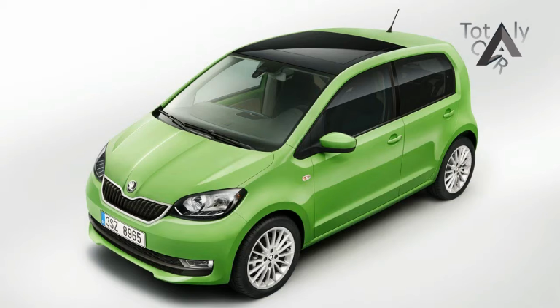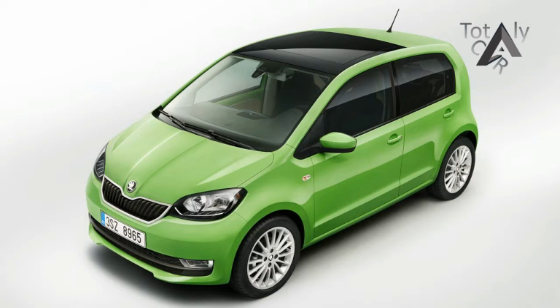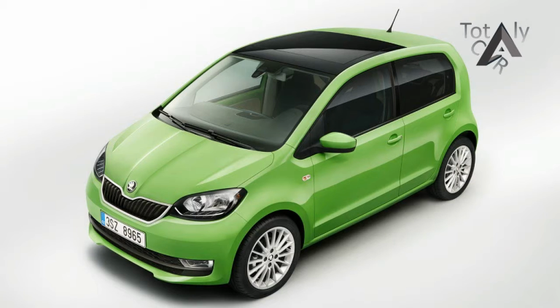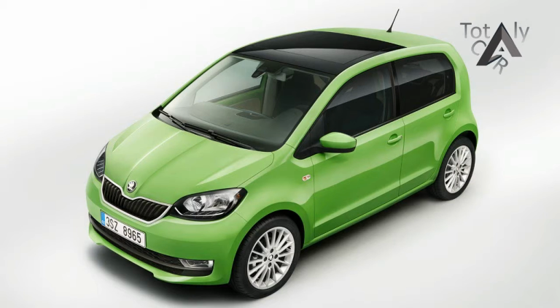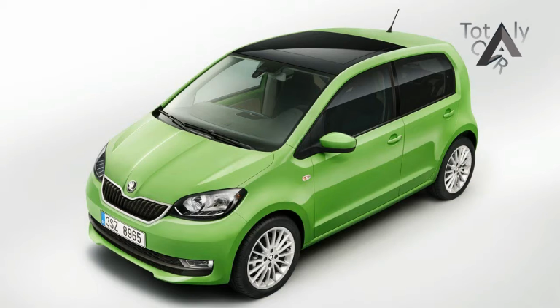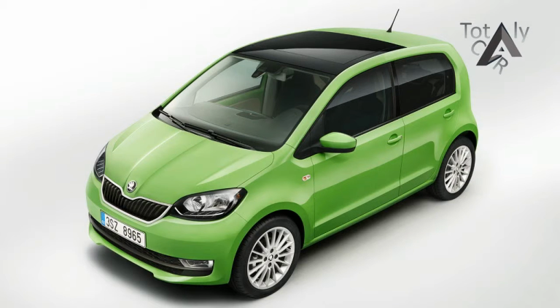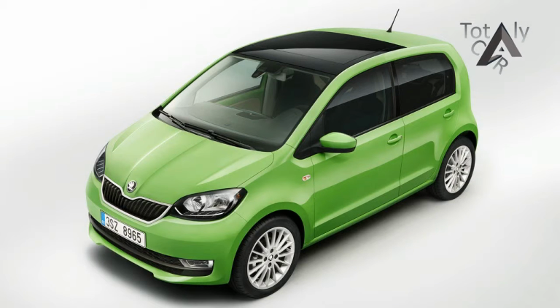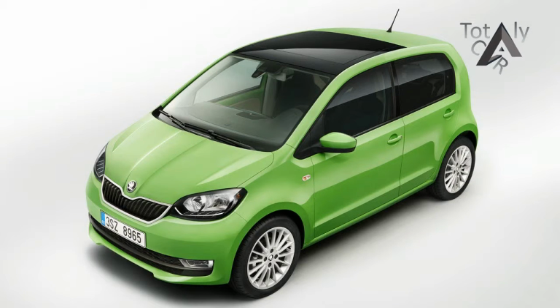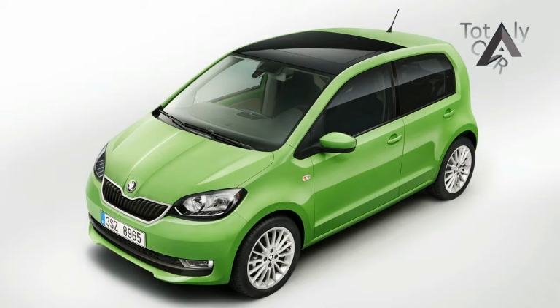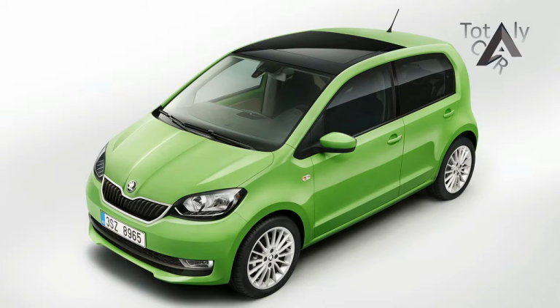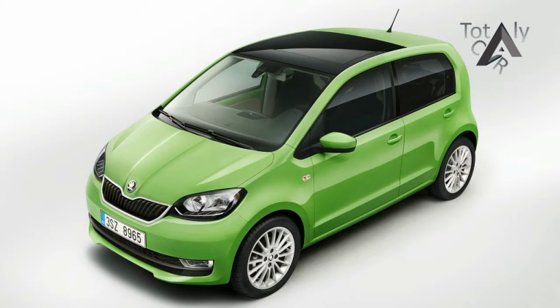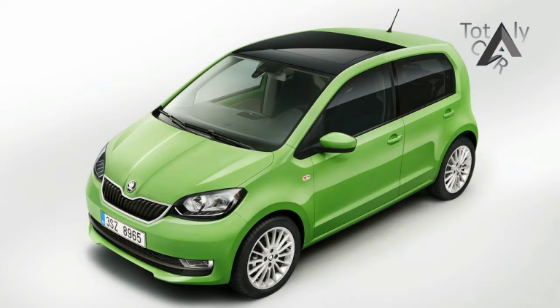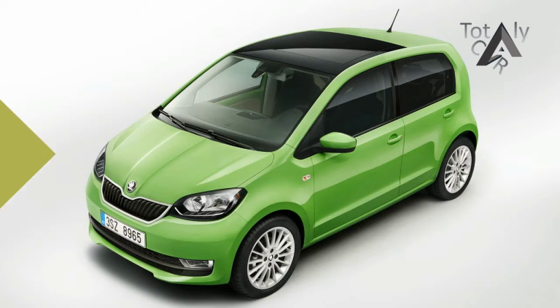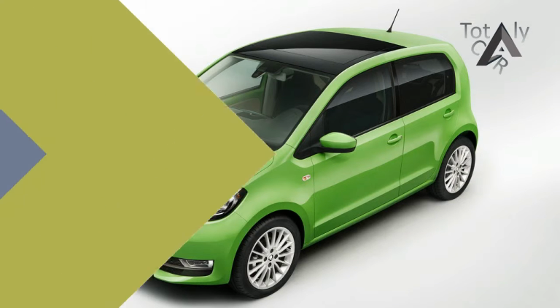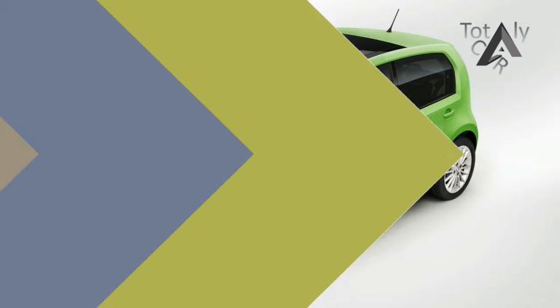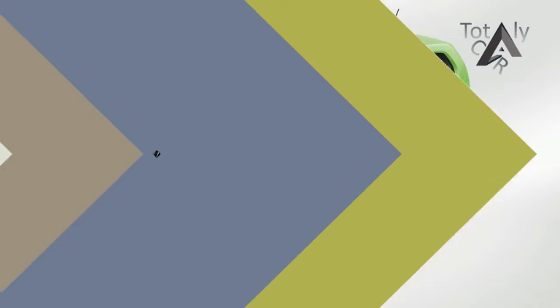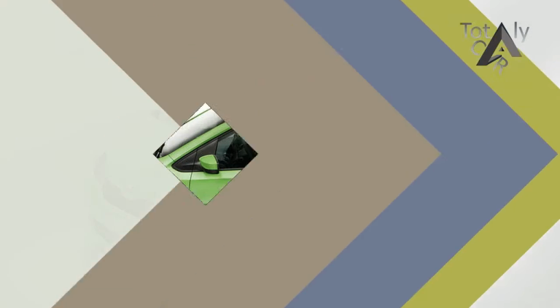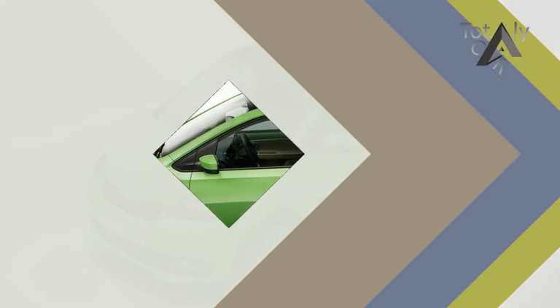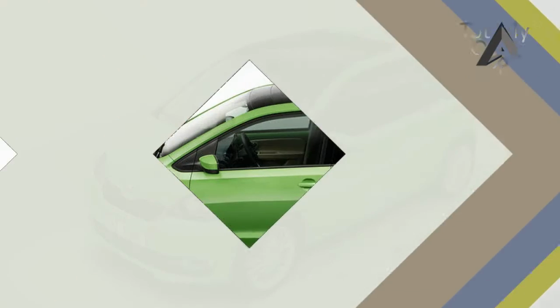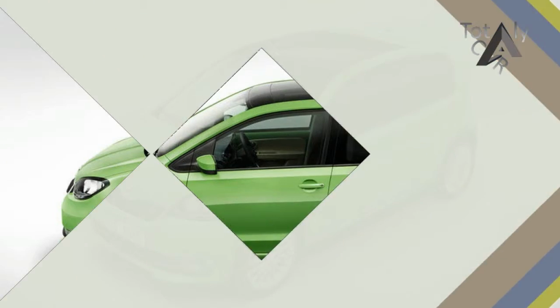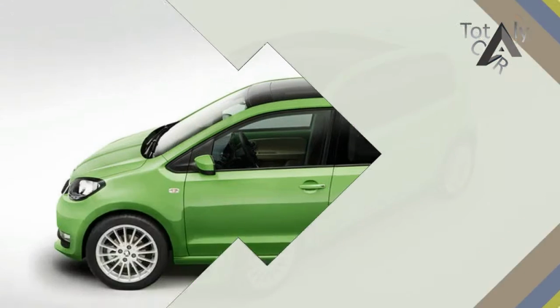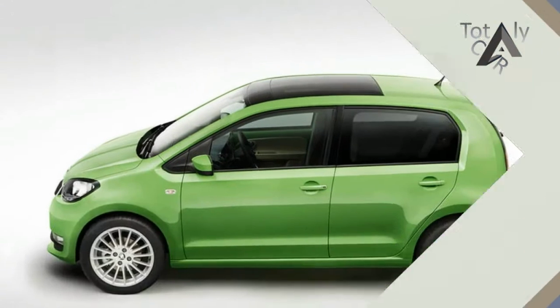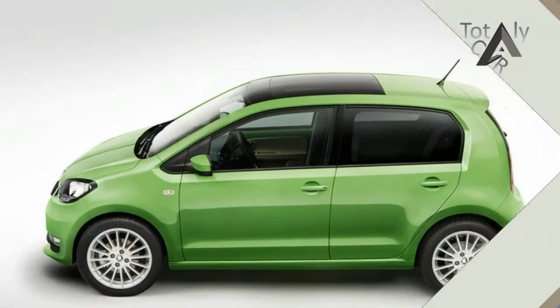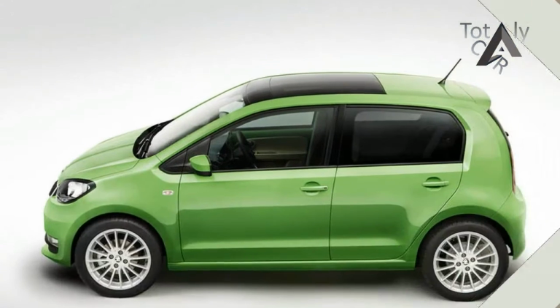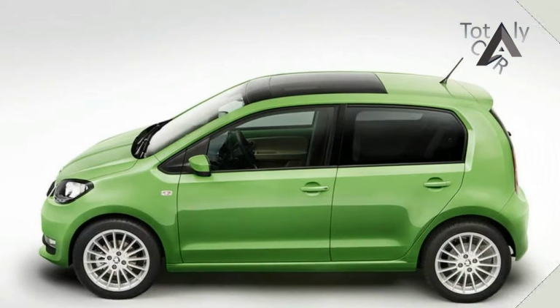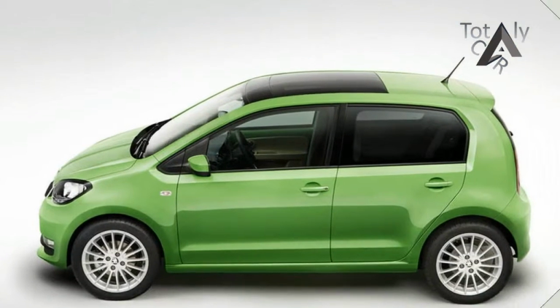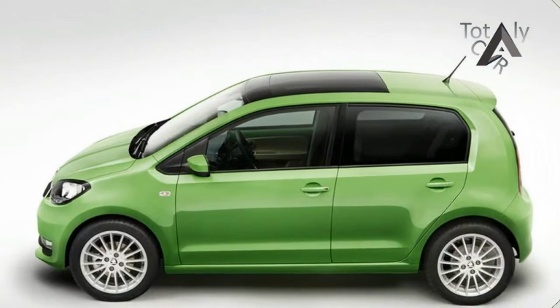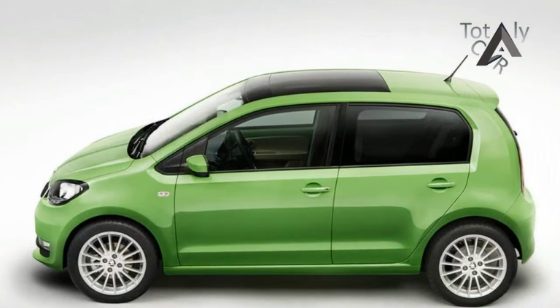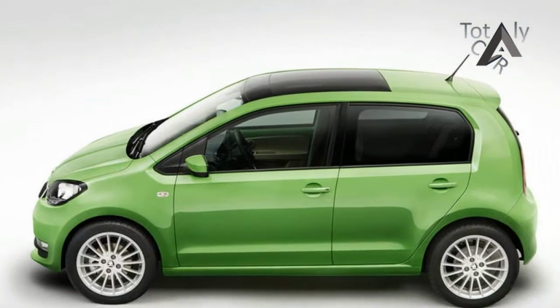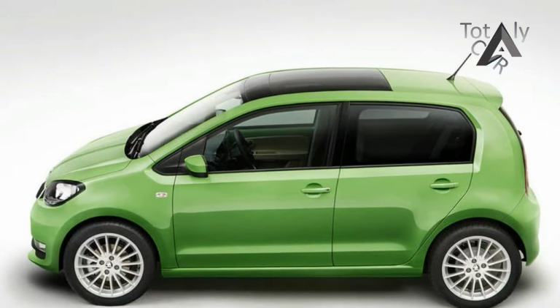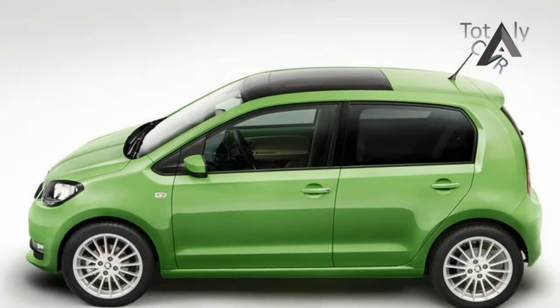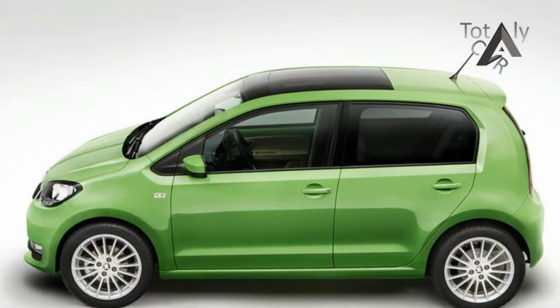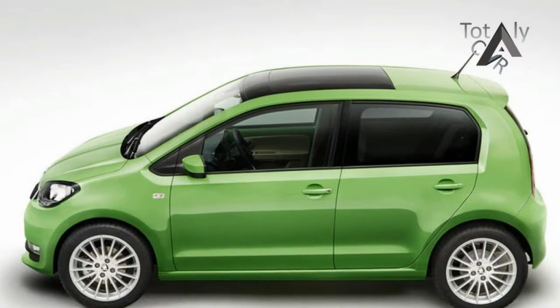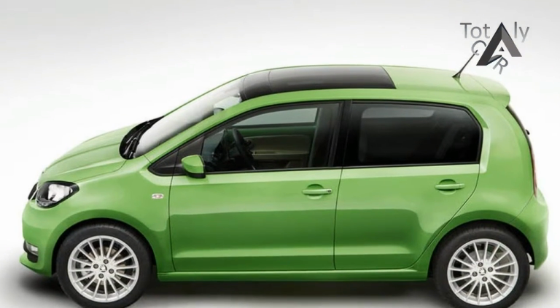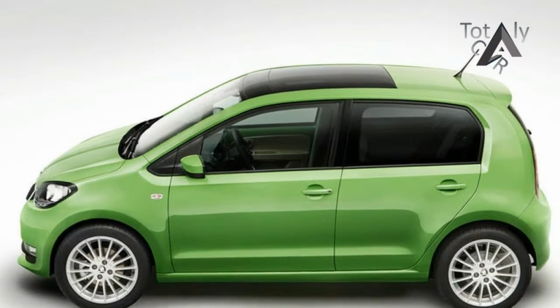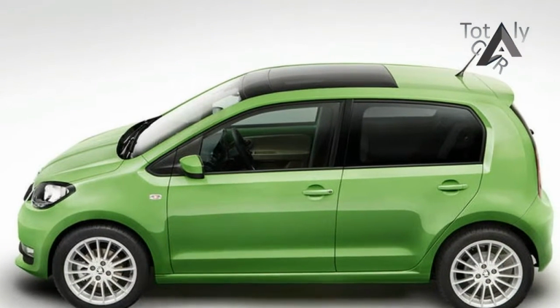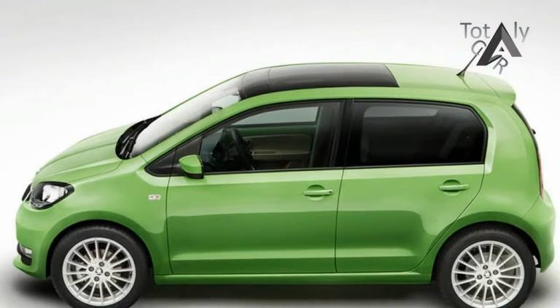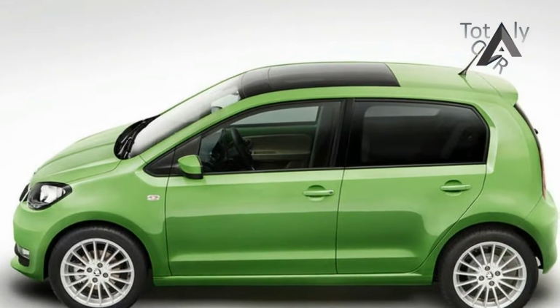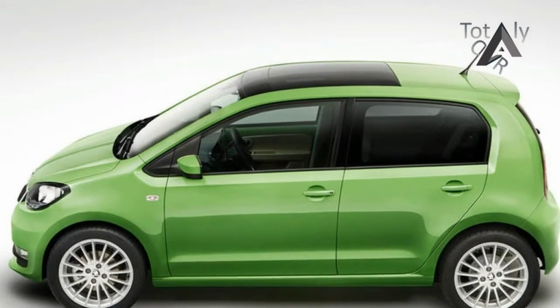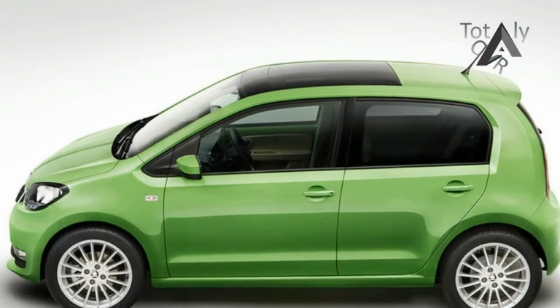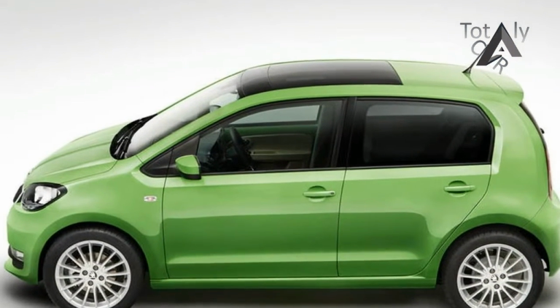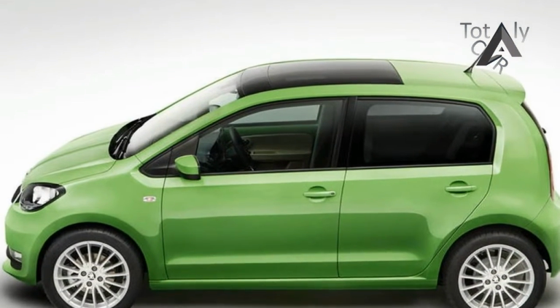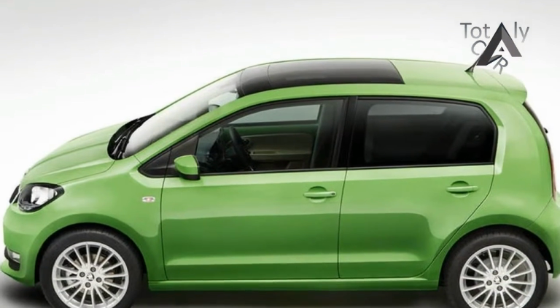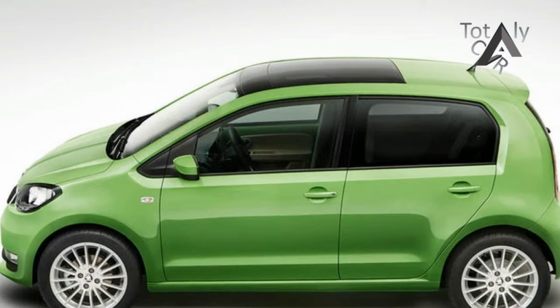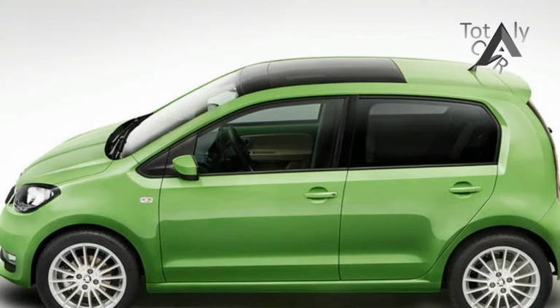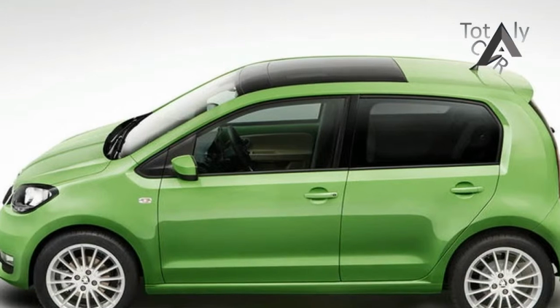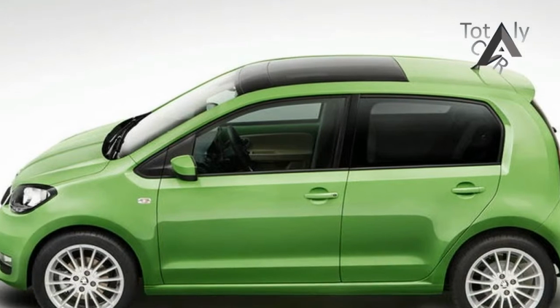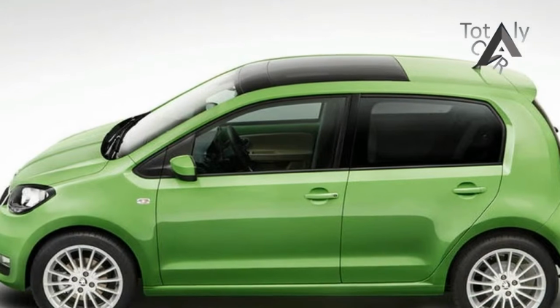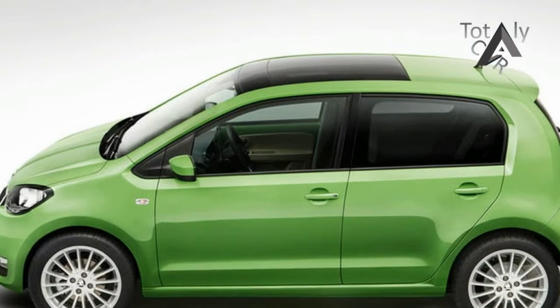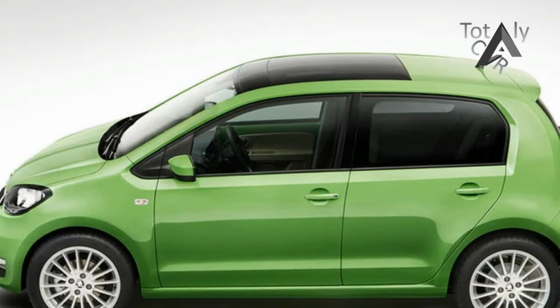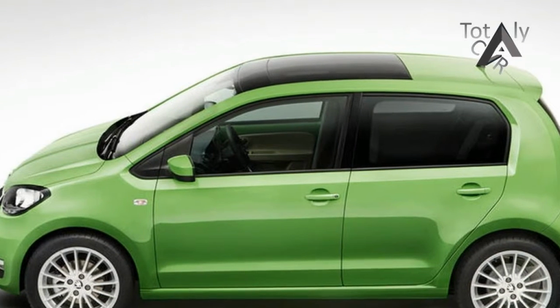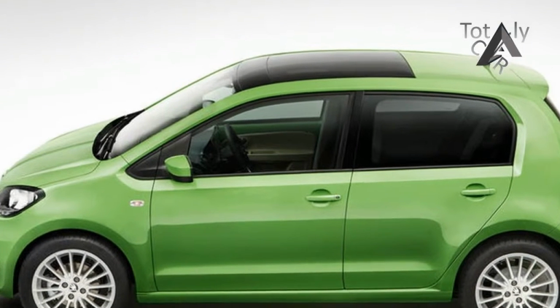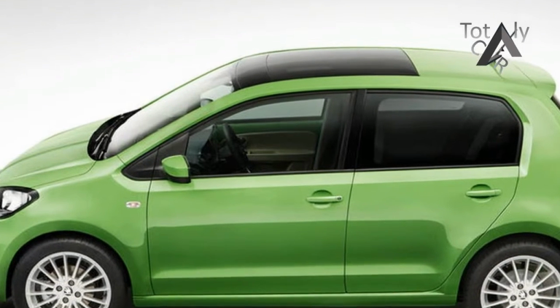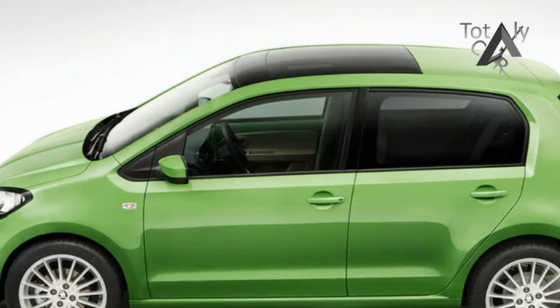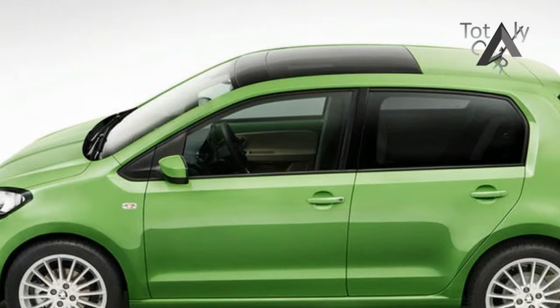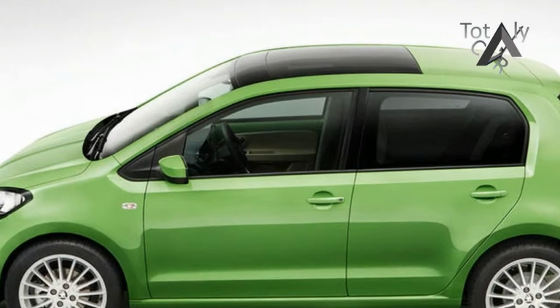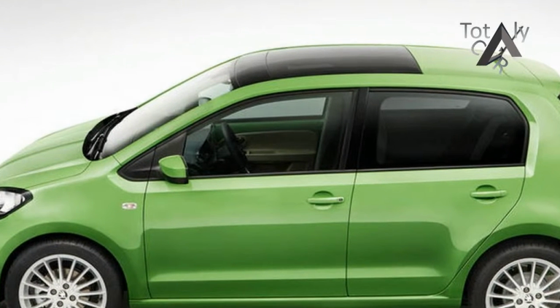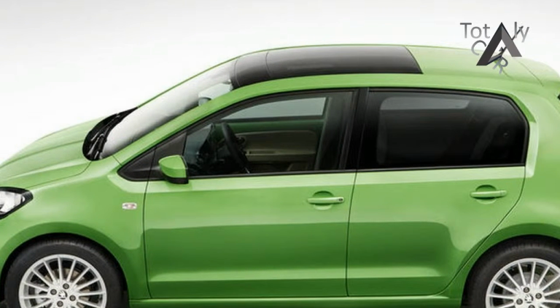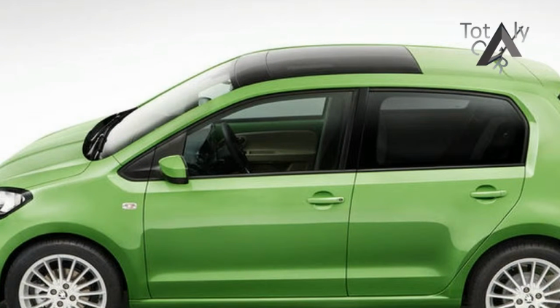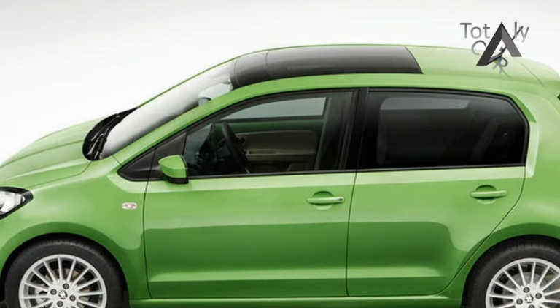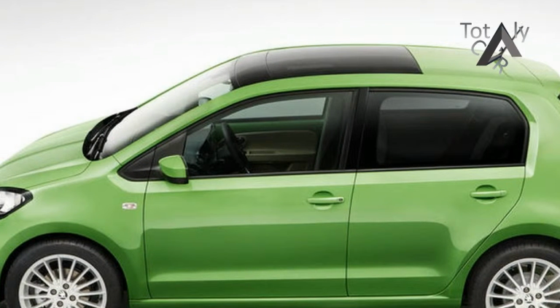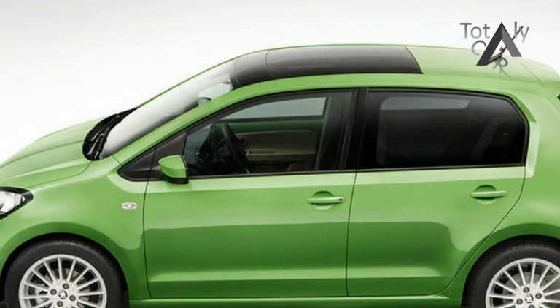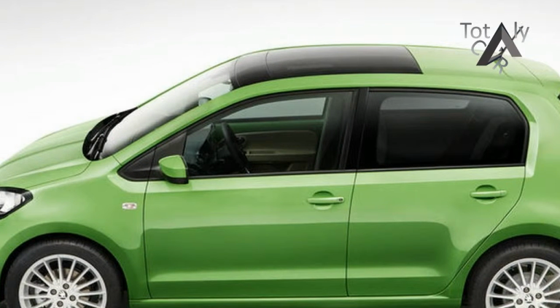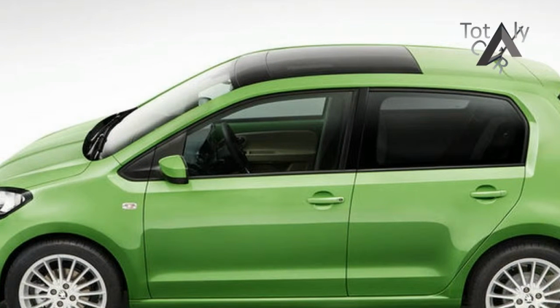Inside, very slight changes include a new instrument cluster and optional multifunction leather steering wheel.